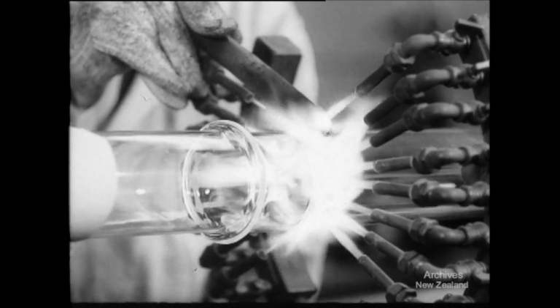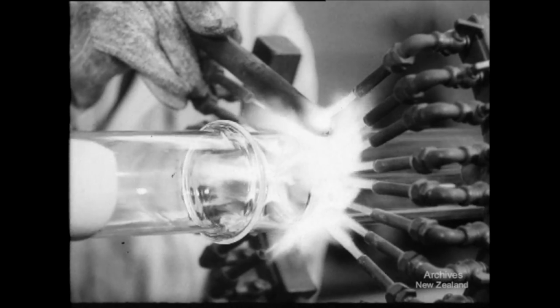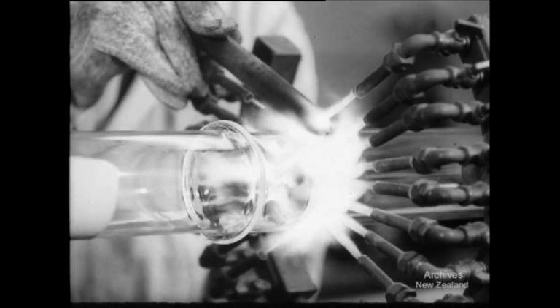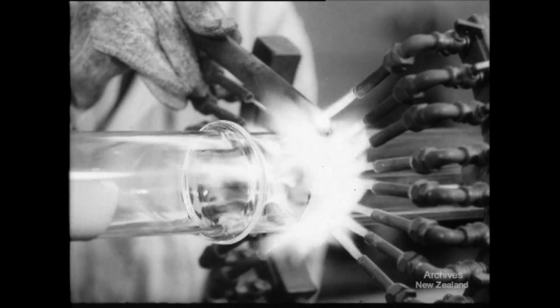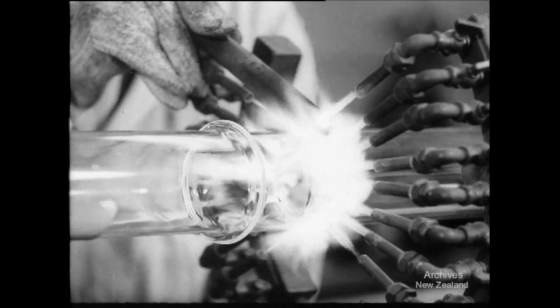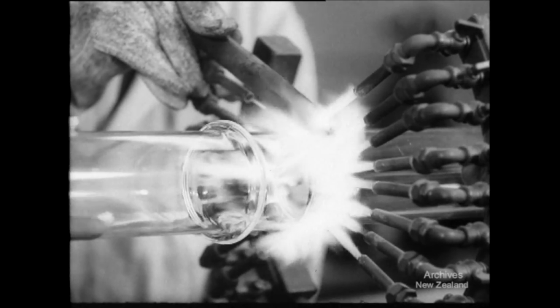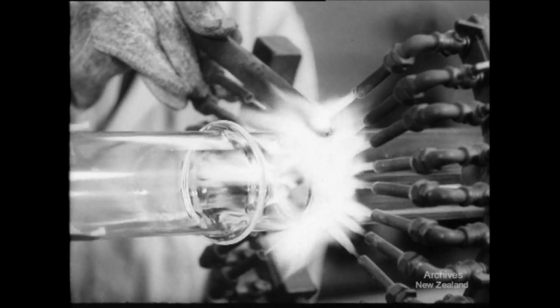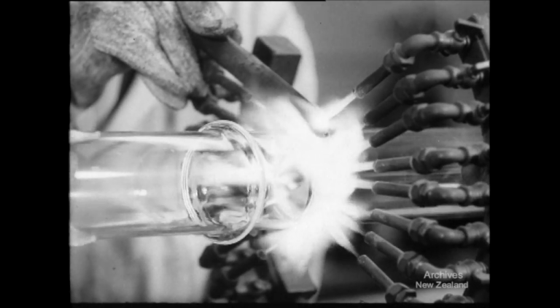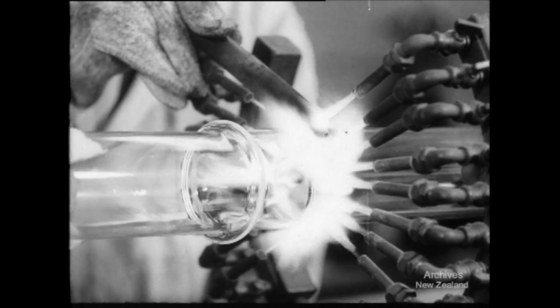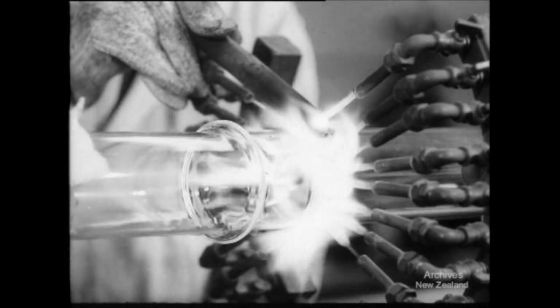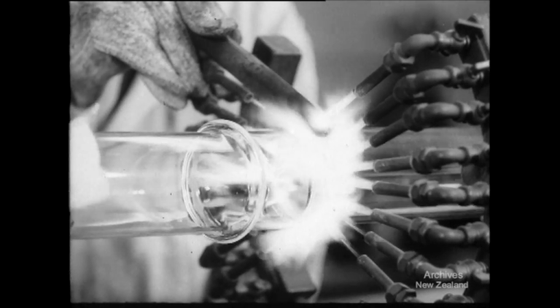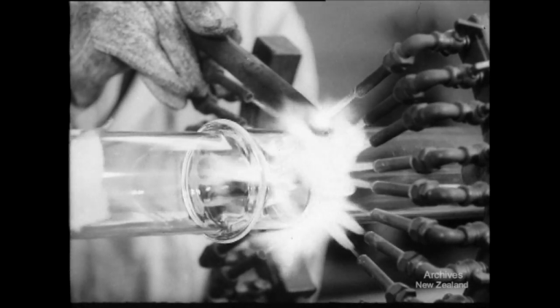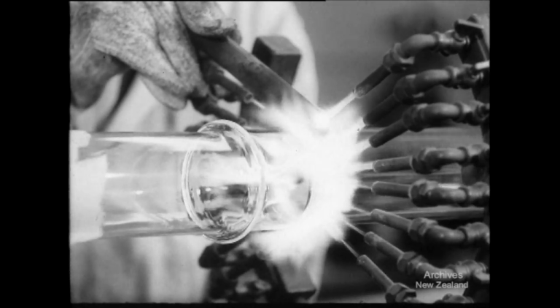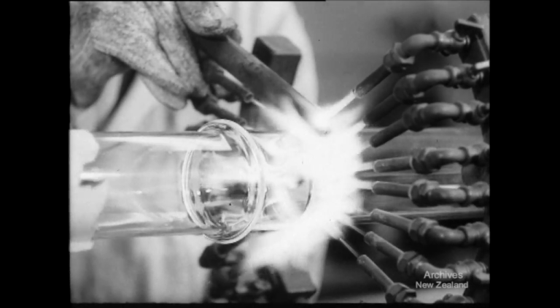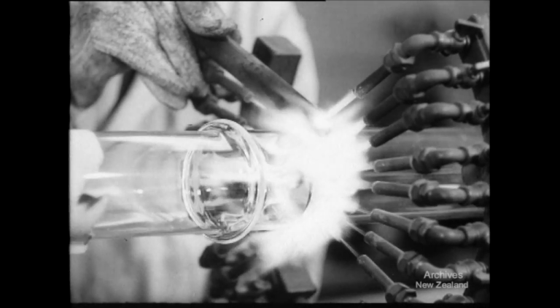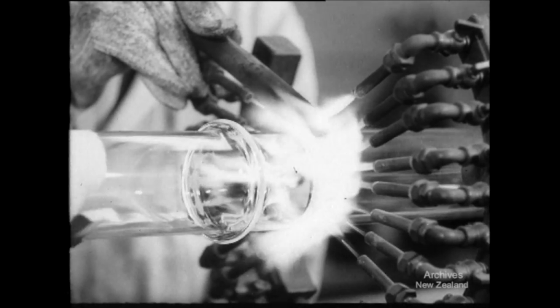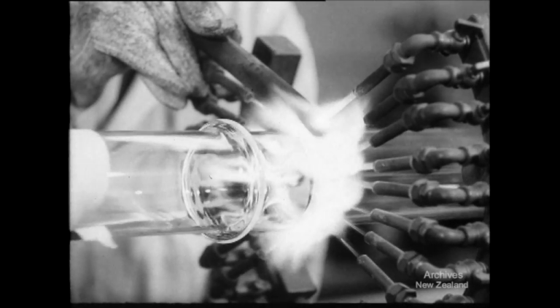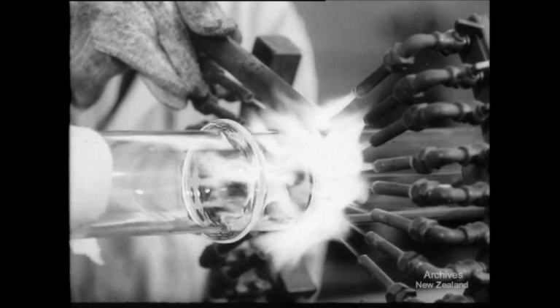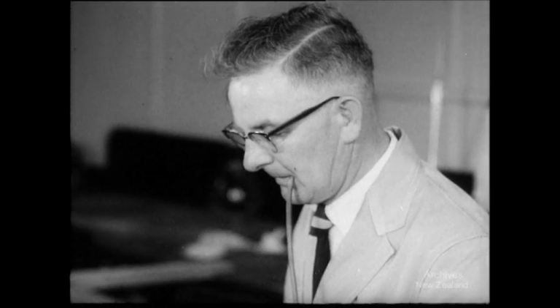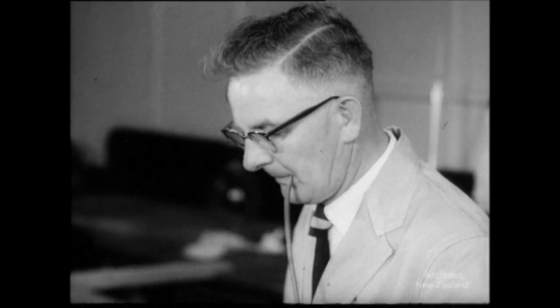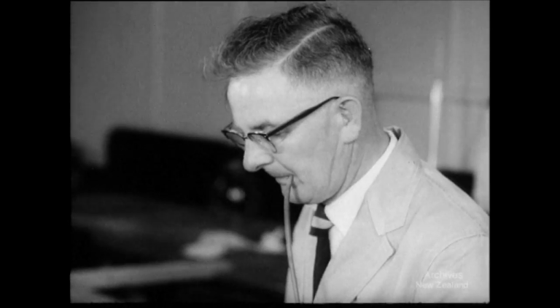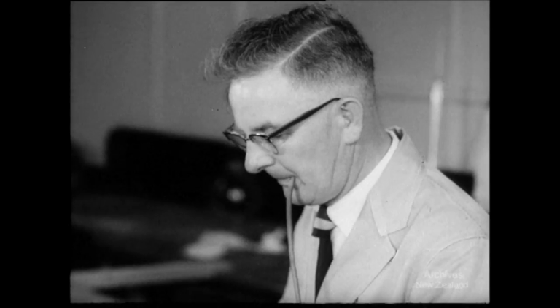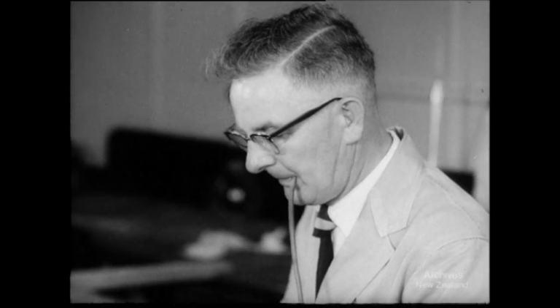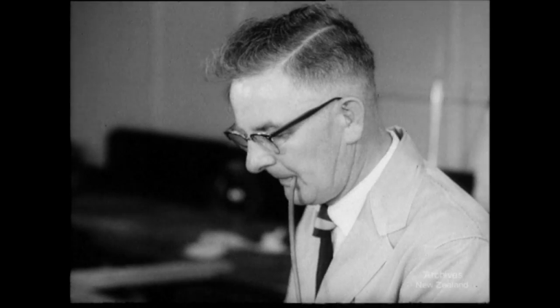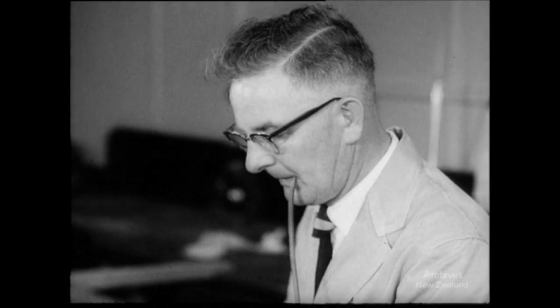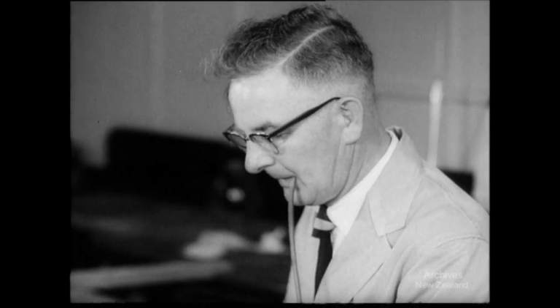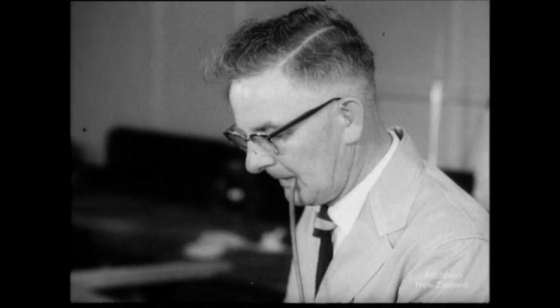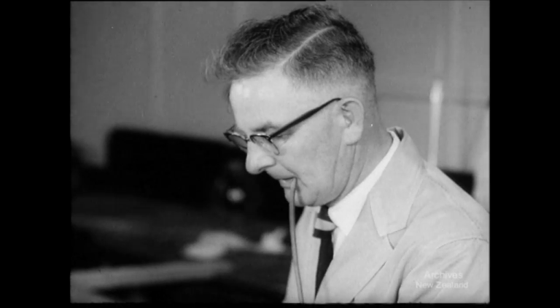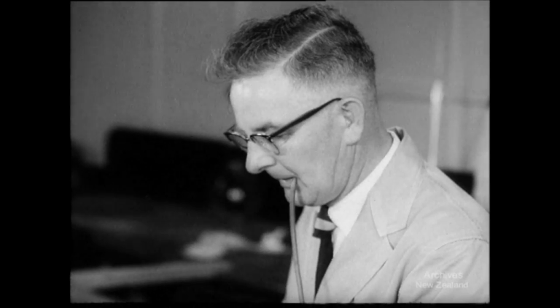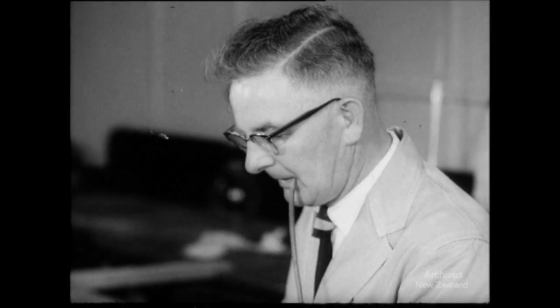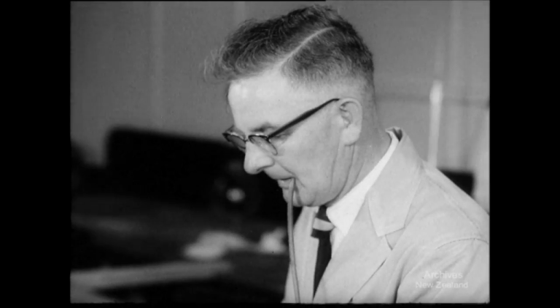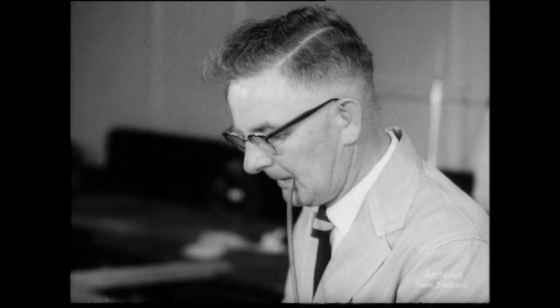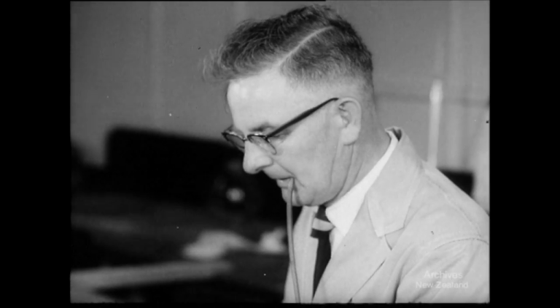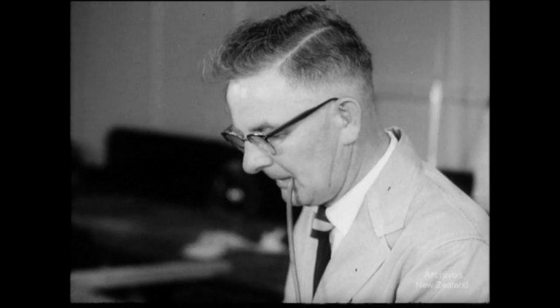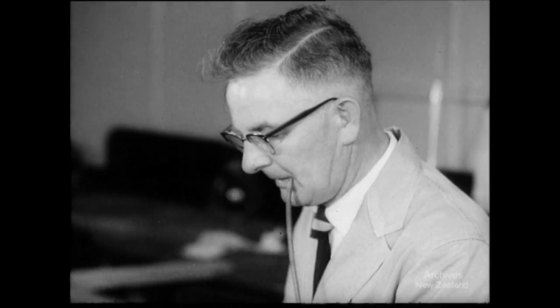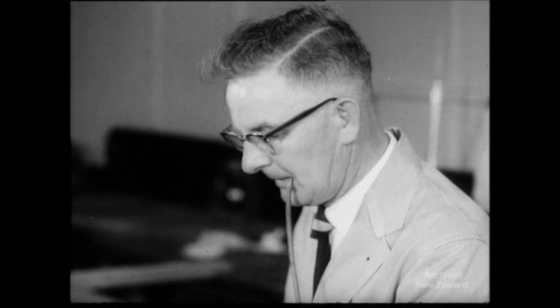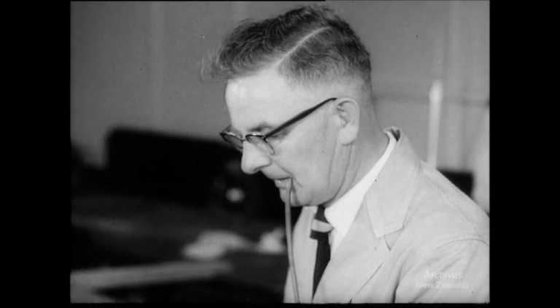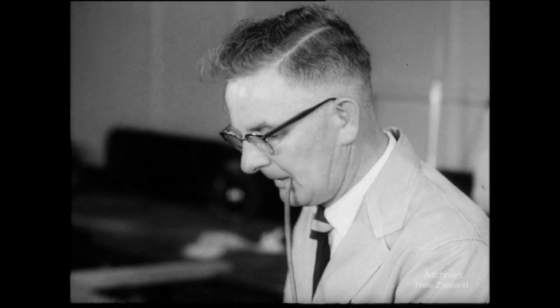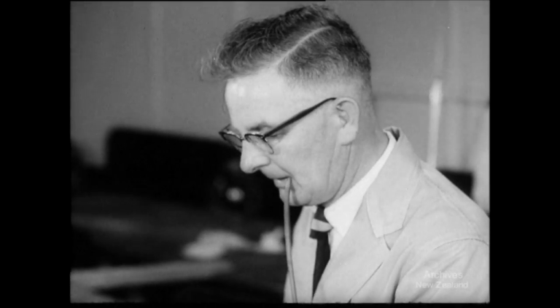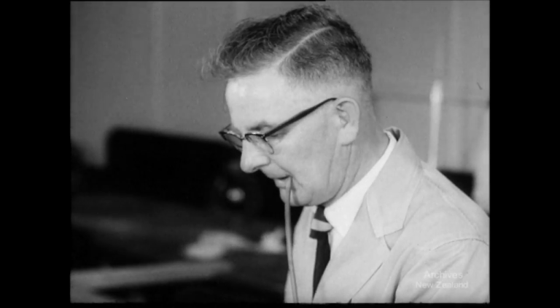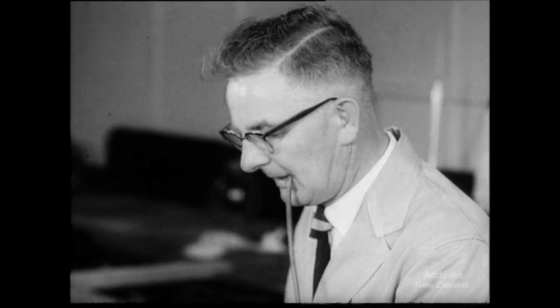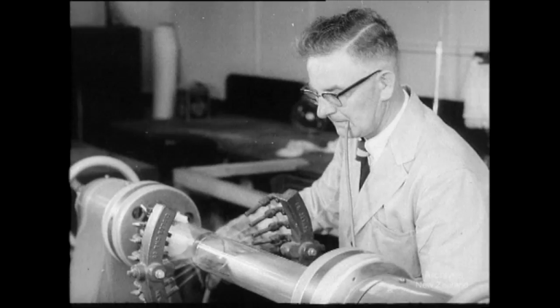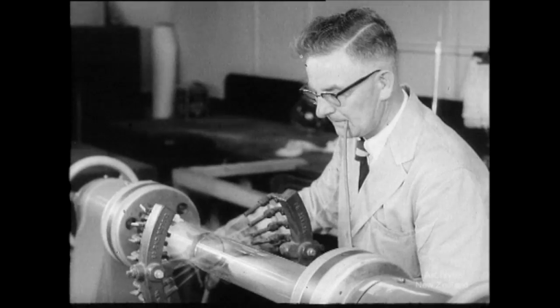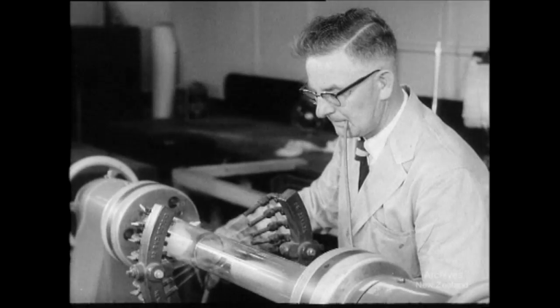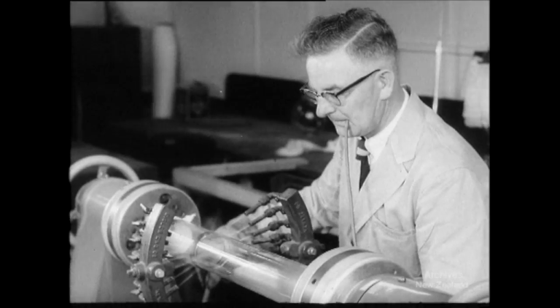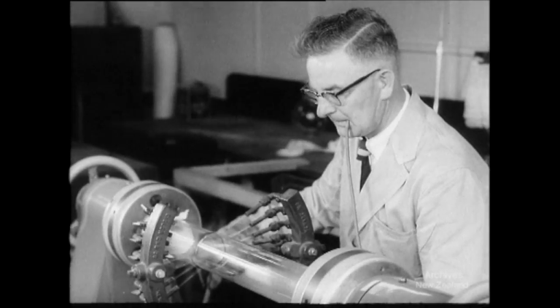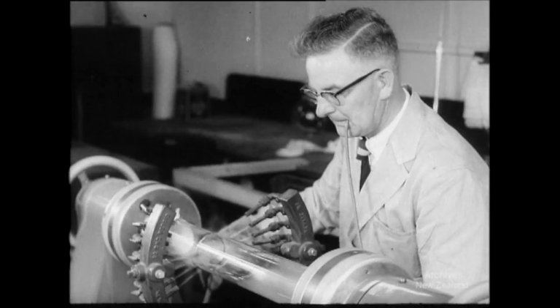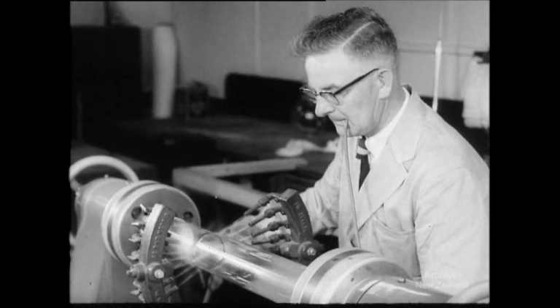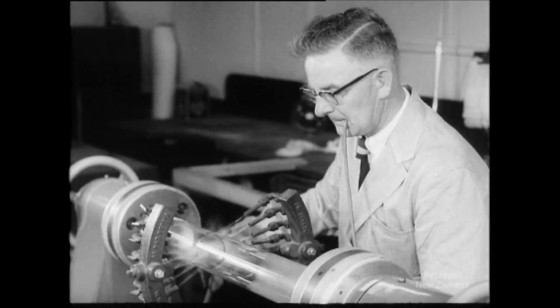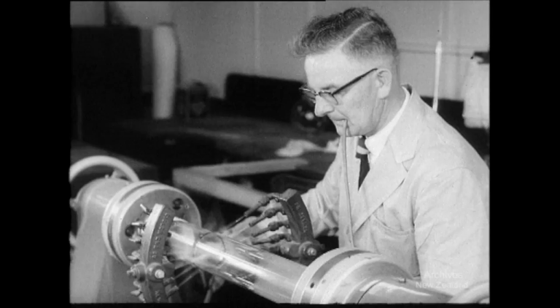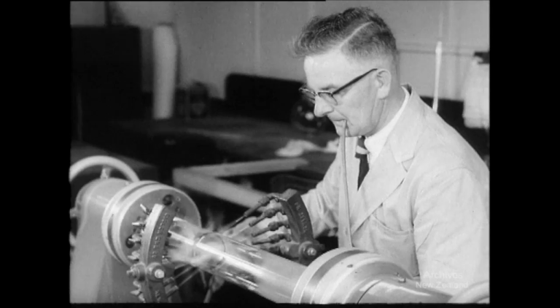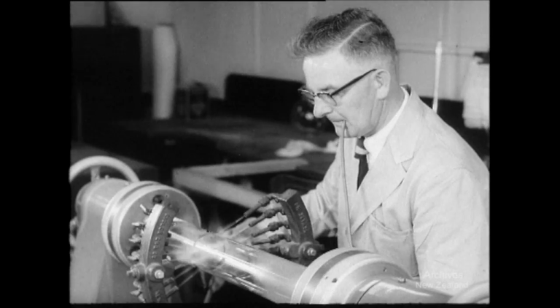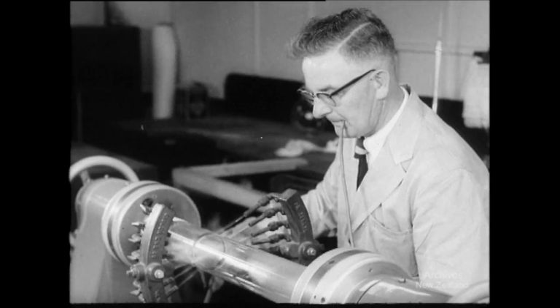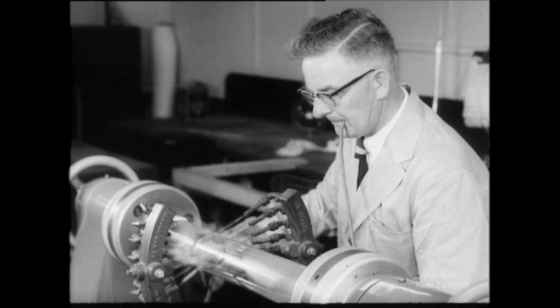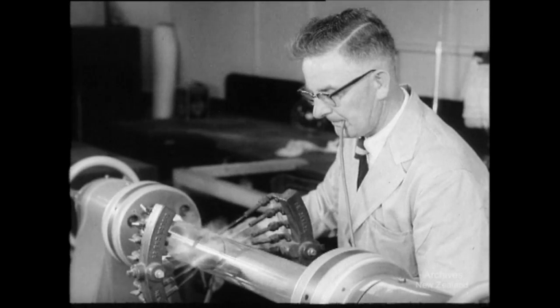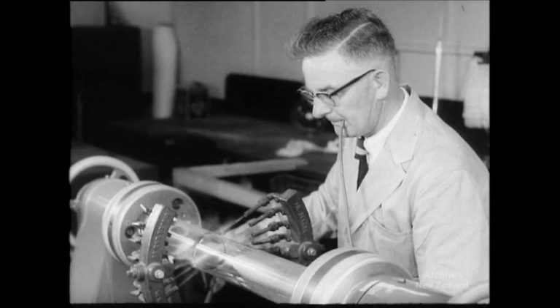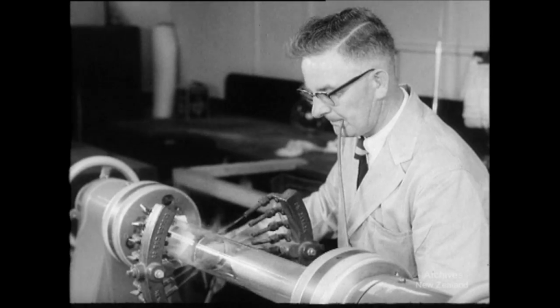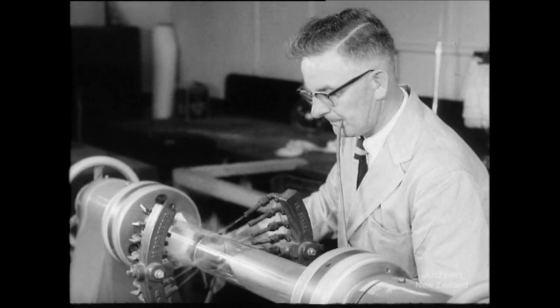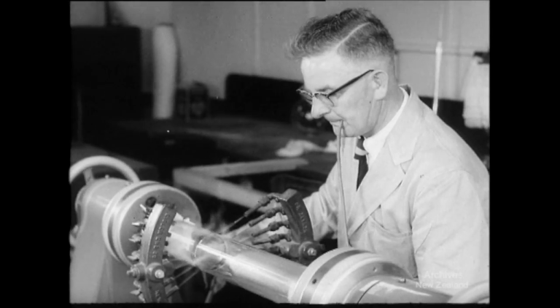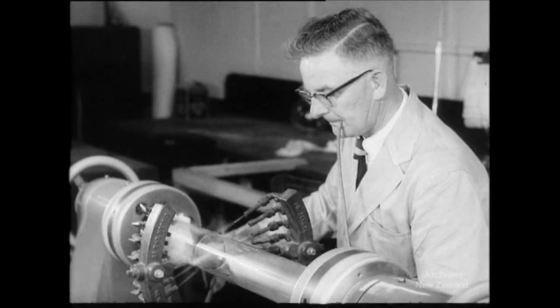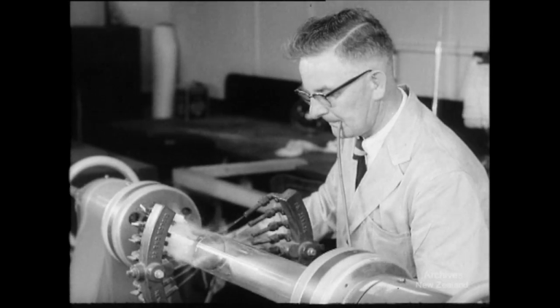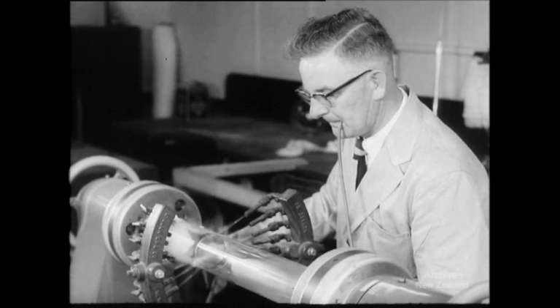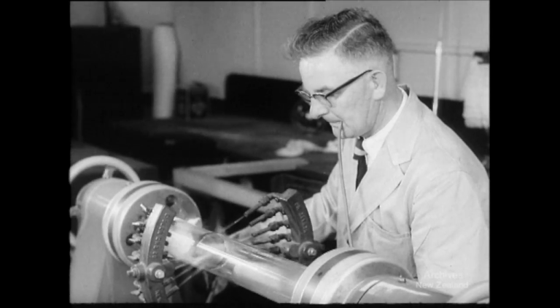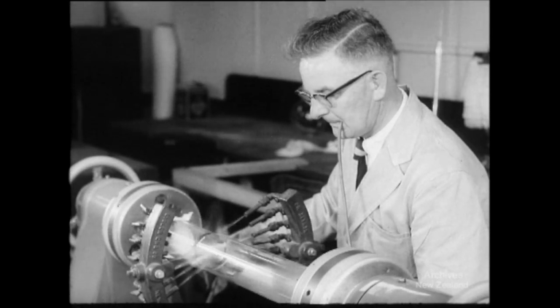In another room, the heat is on and under the concentrated flames of 16 burners, methods of joining and separating glass are demonstrated.